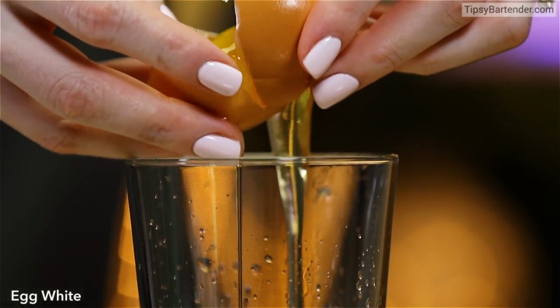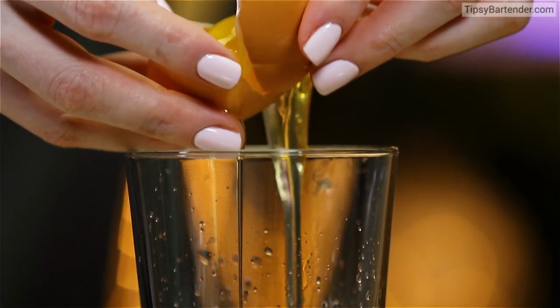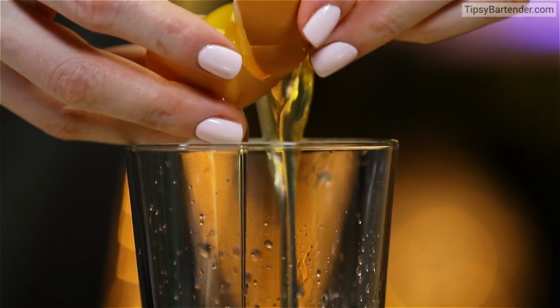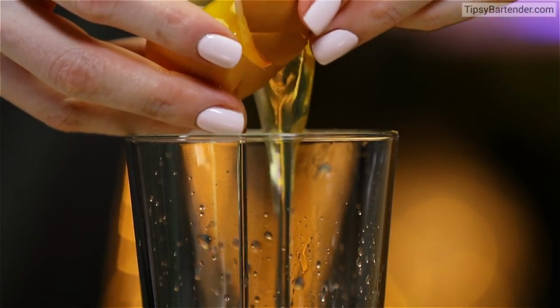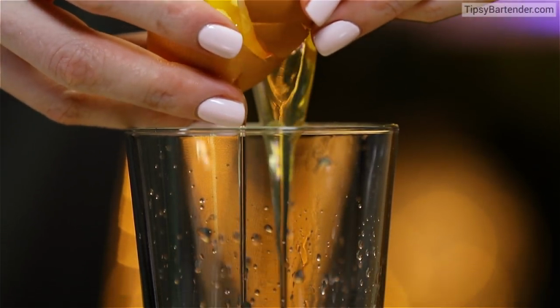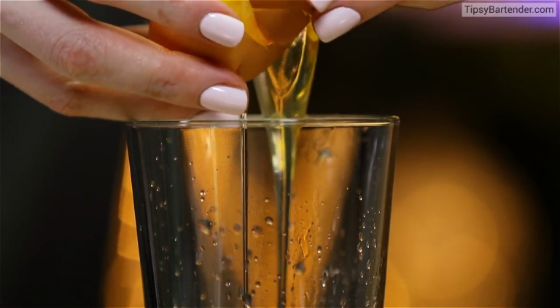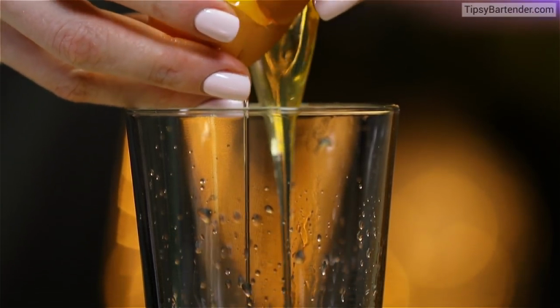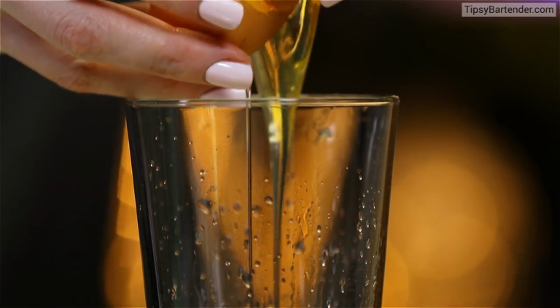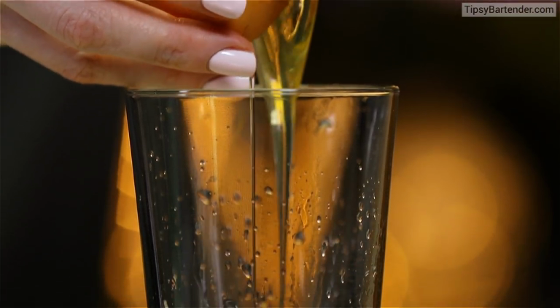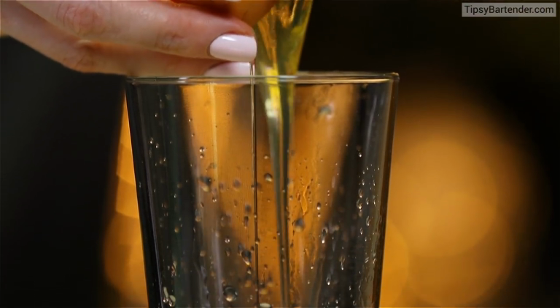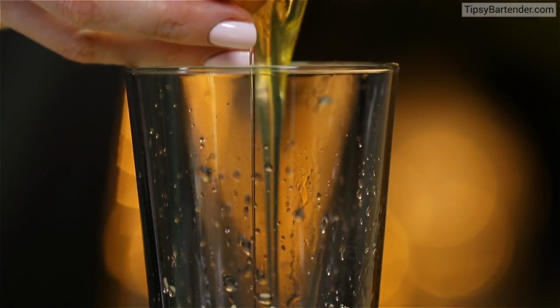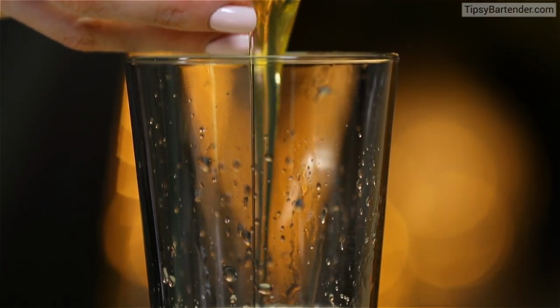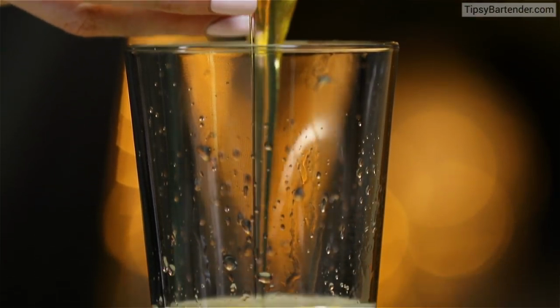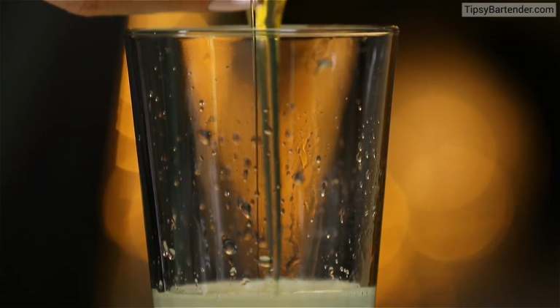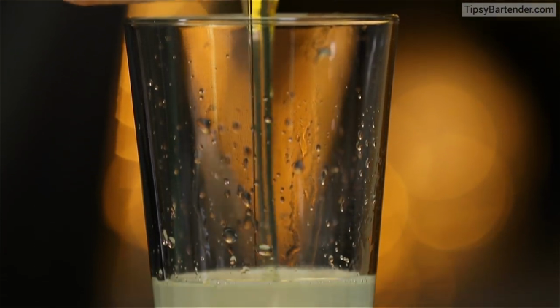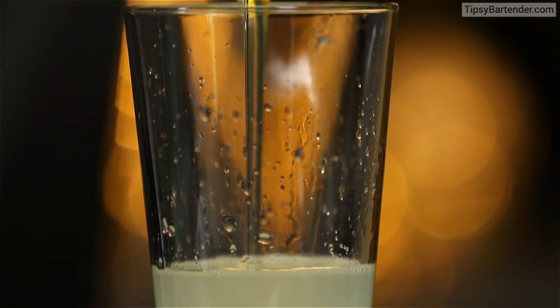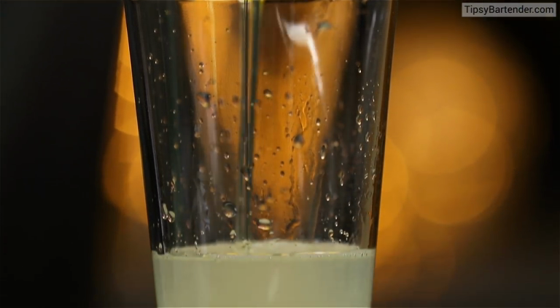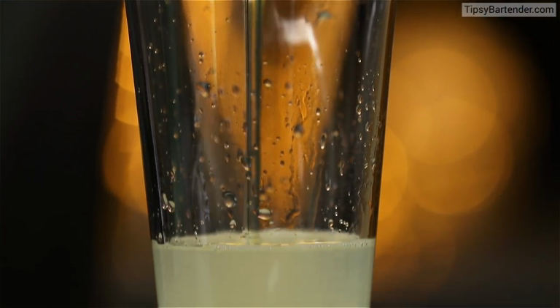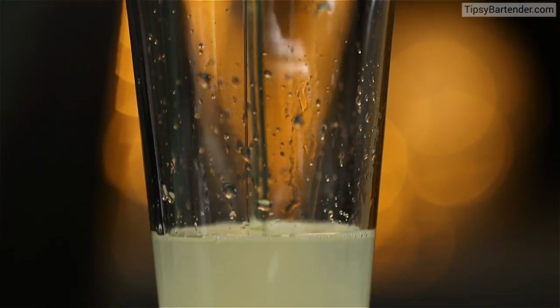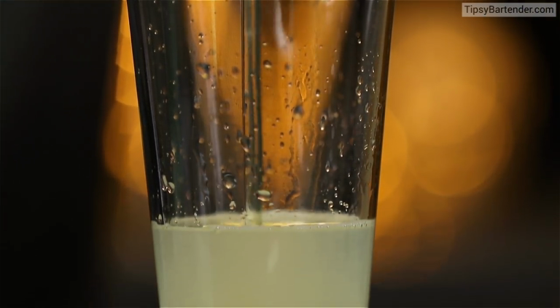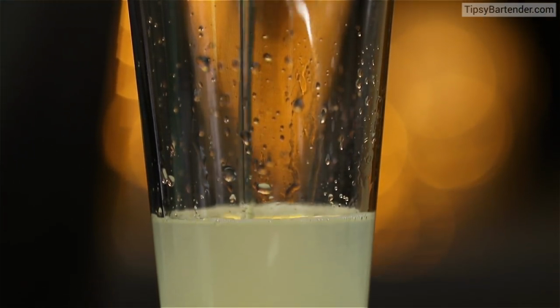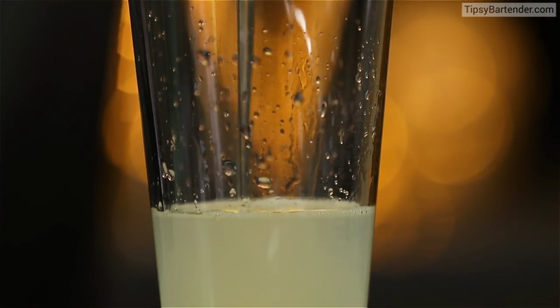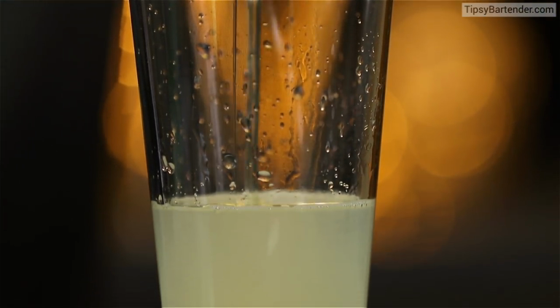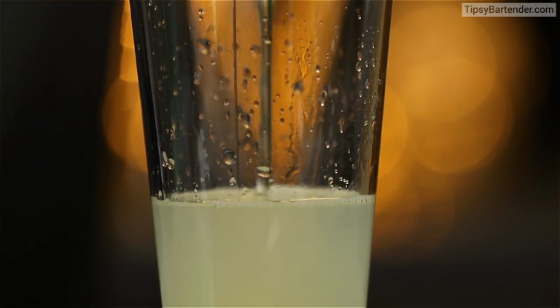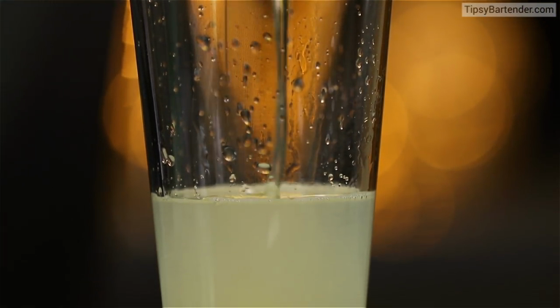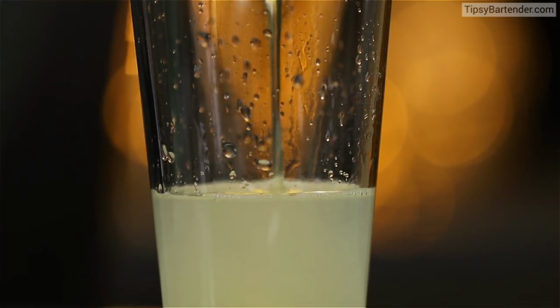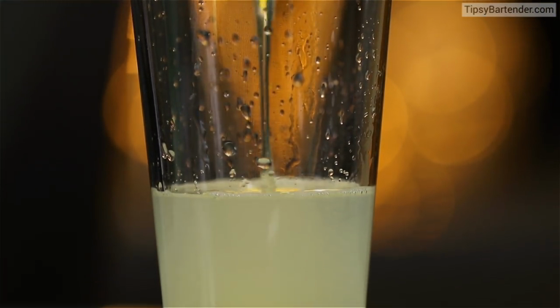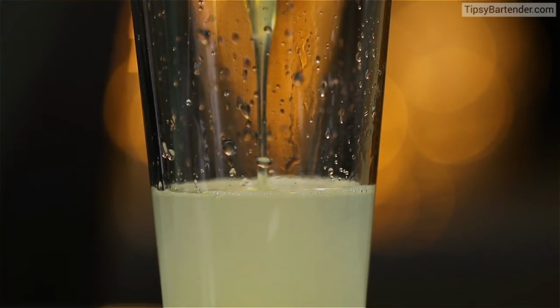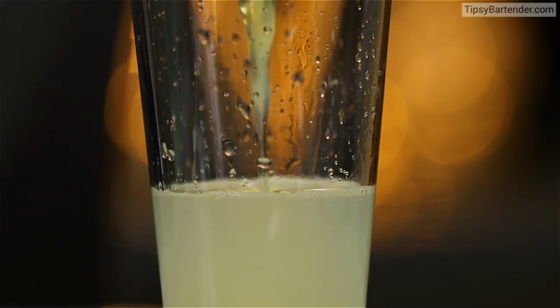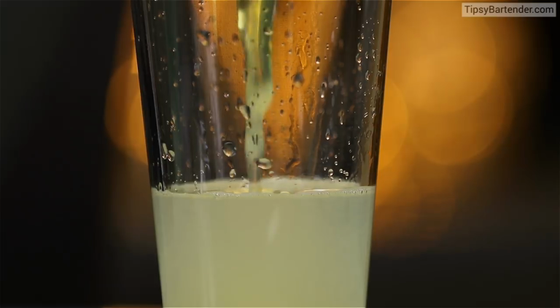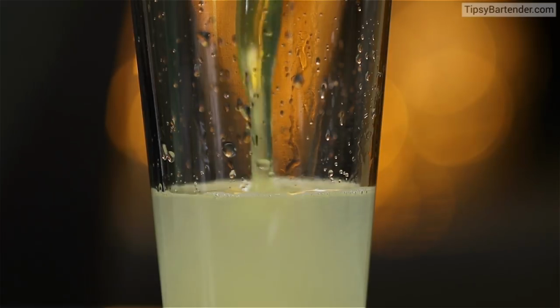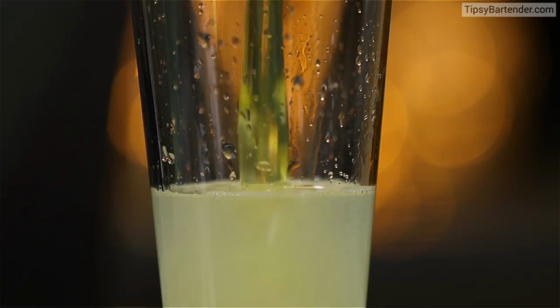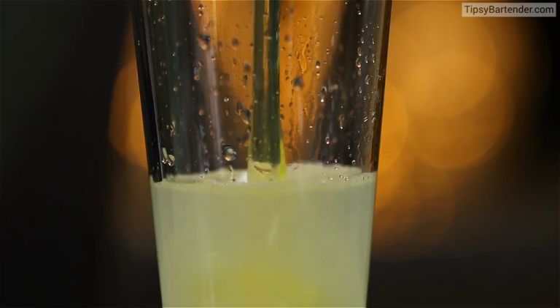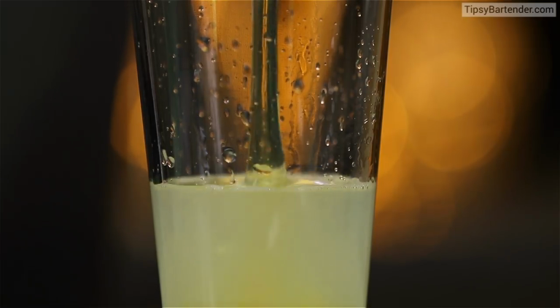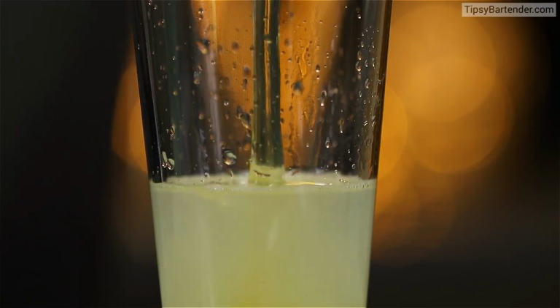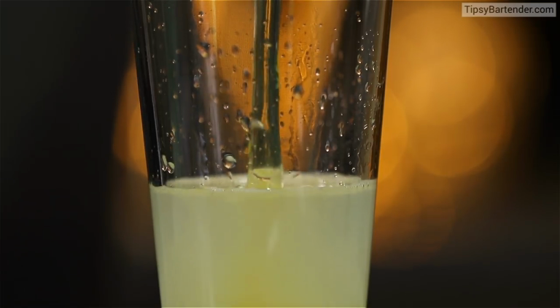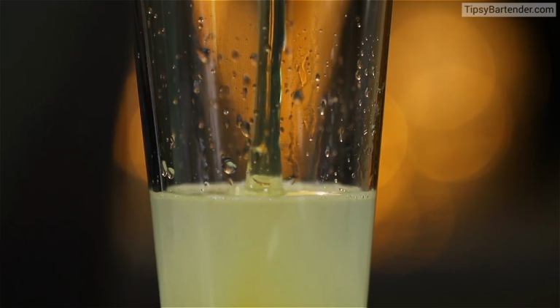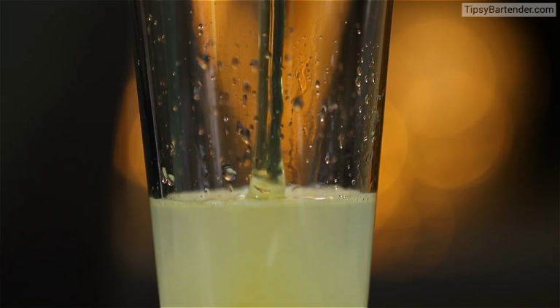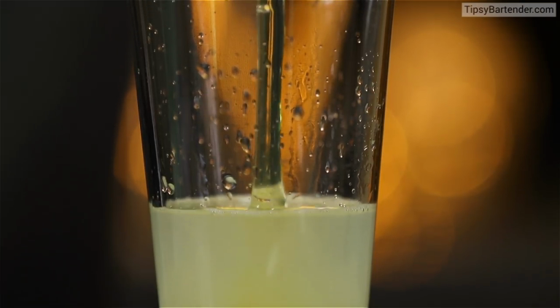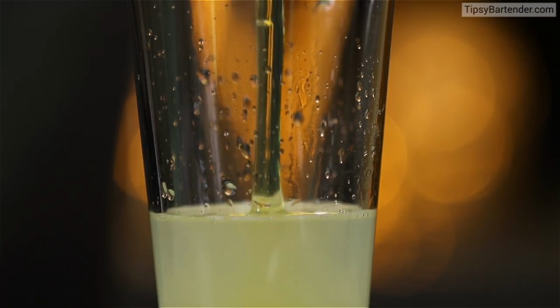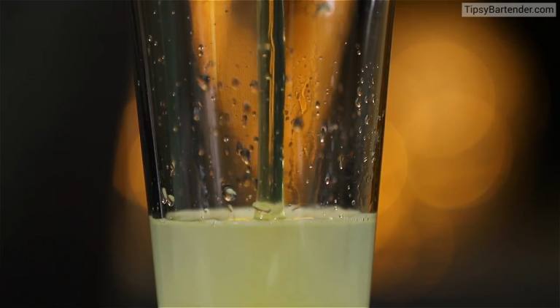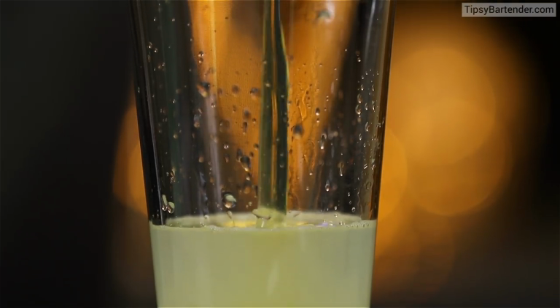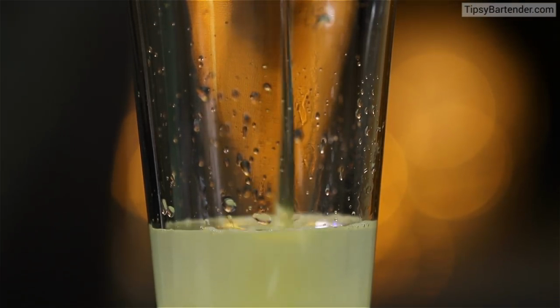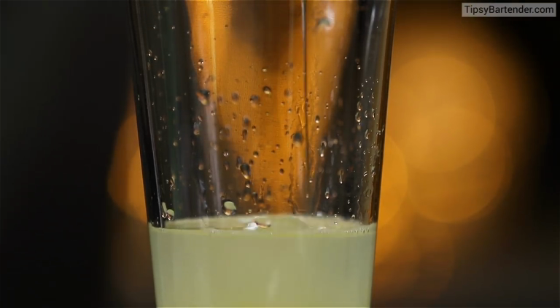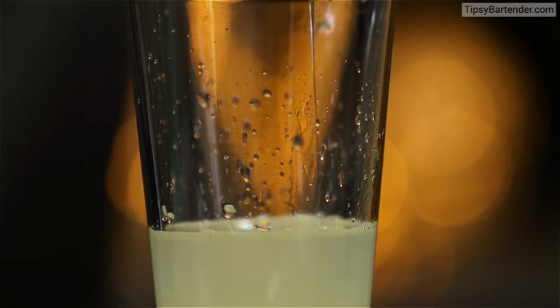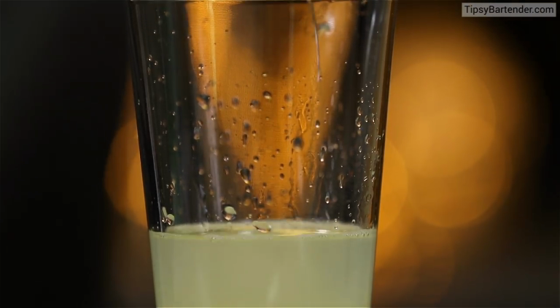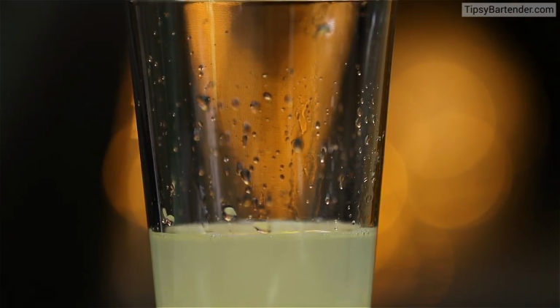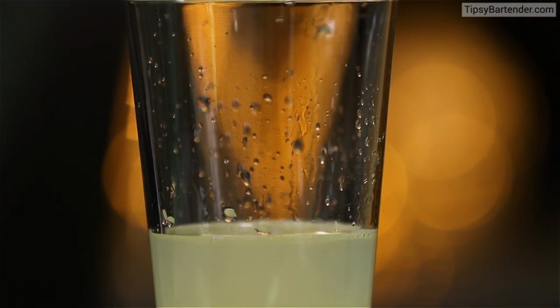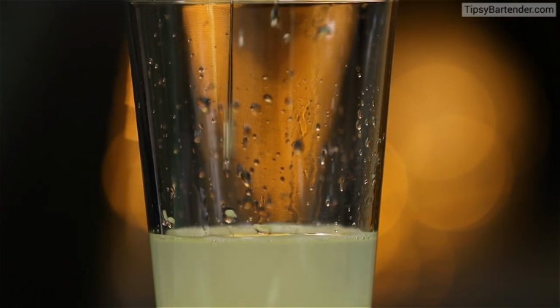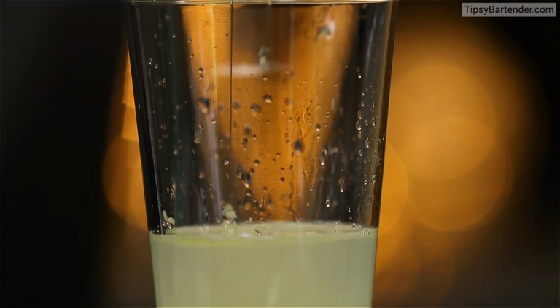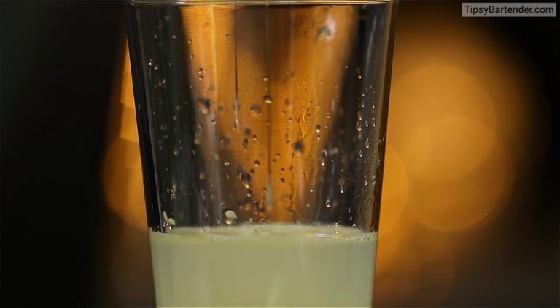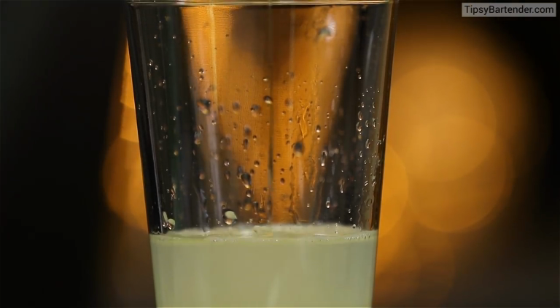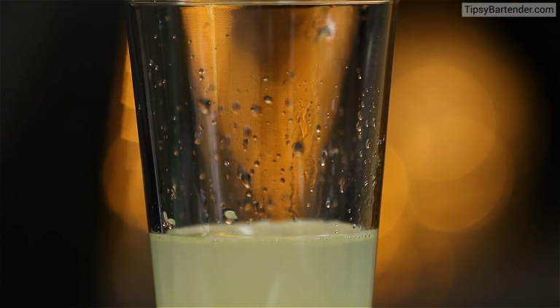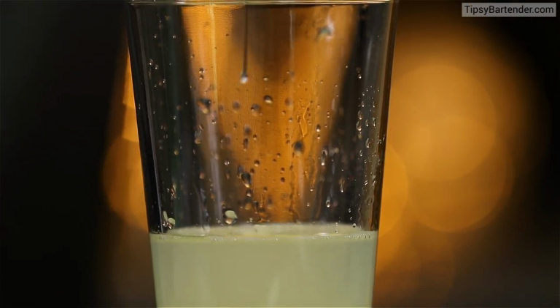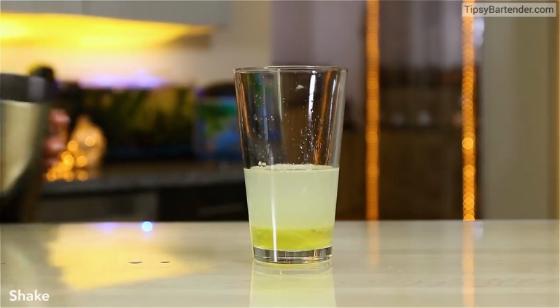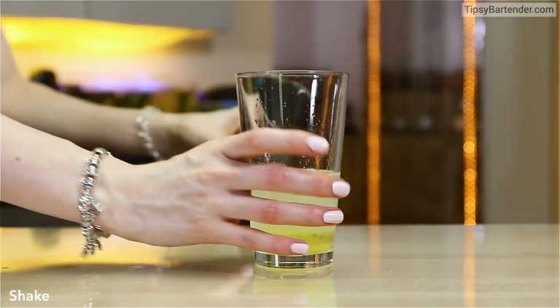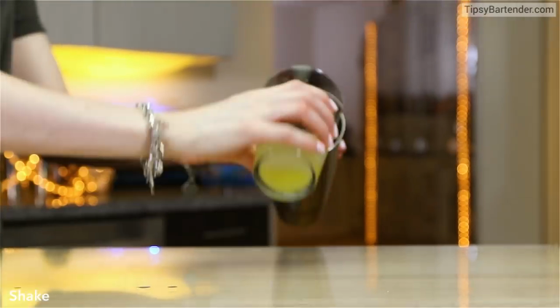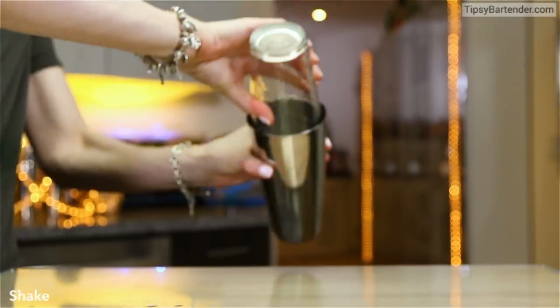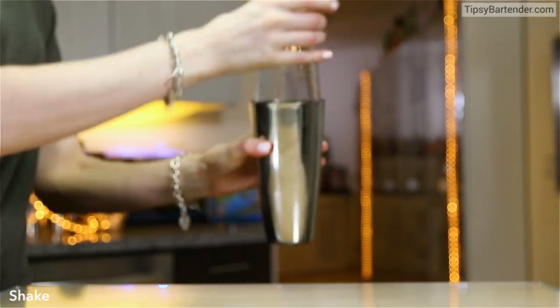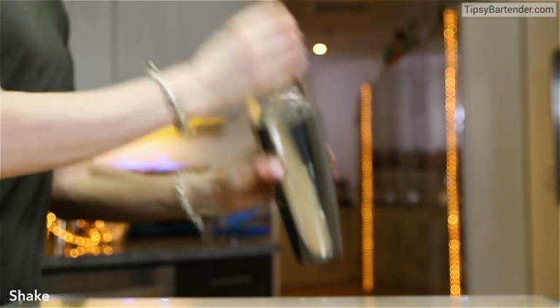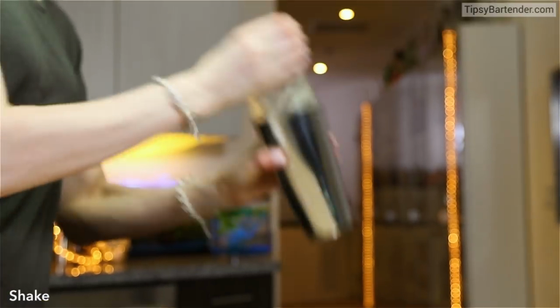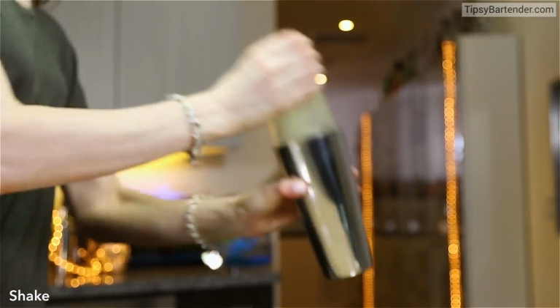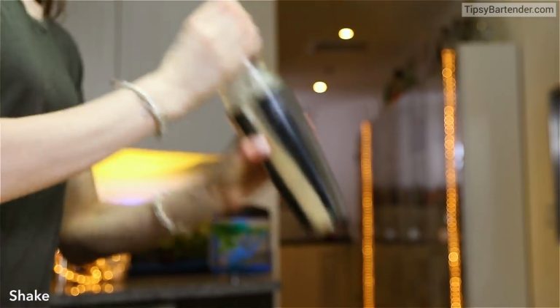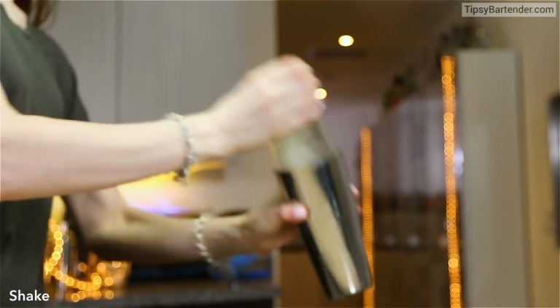You're not gonna get Salmonella — I always have to say that when we use eggs. It helps with the texture and consistency of the drink. Doesn't change your taste.